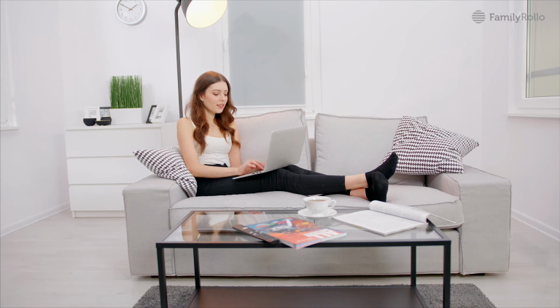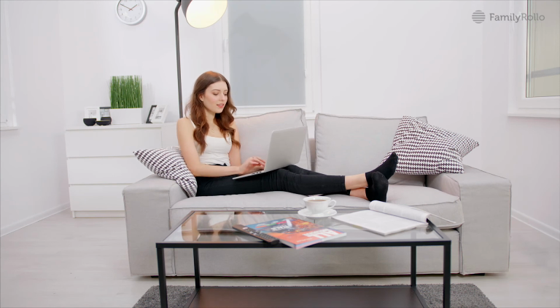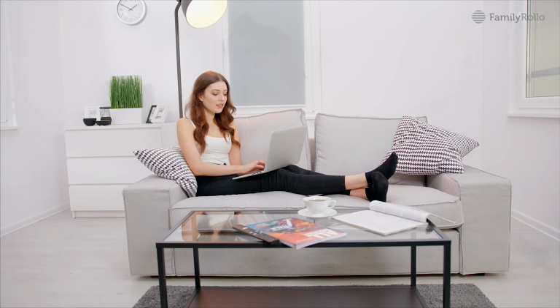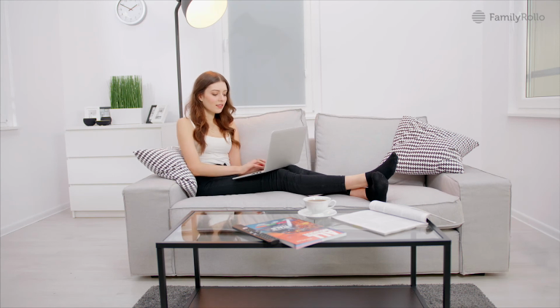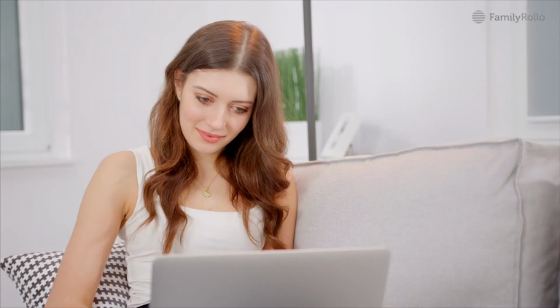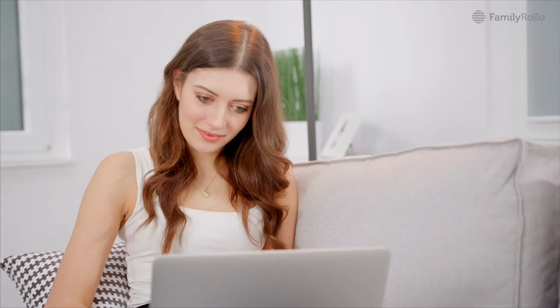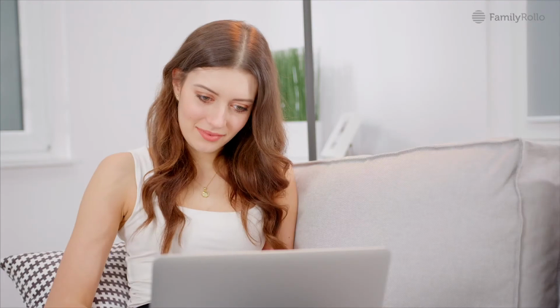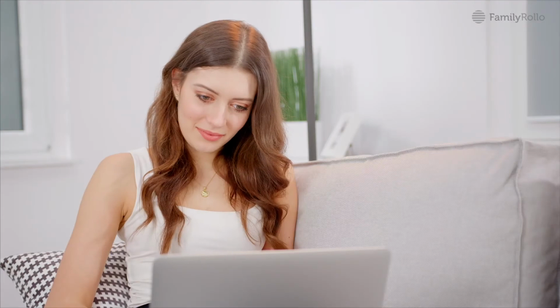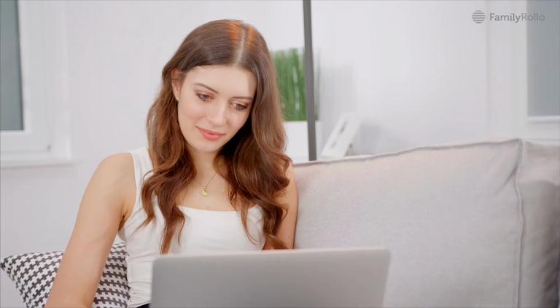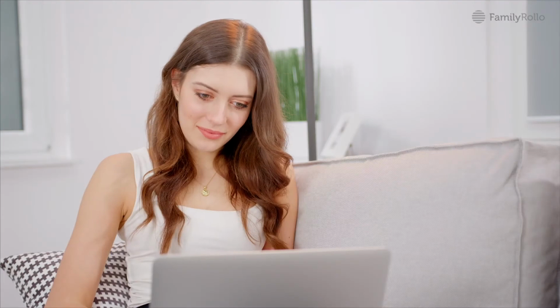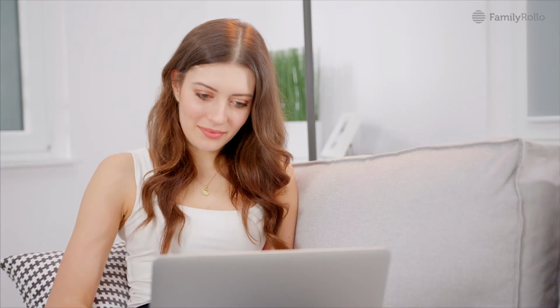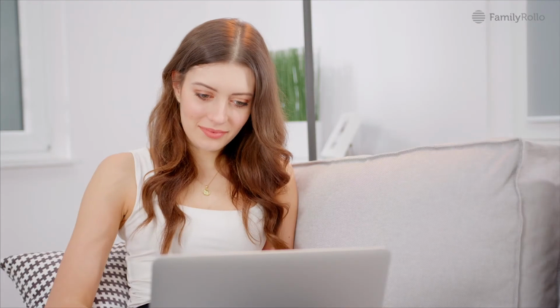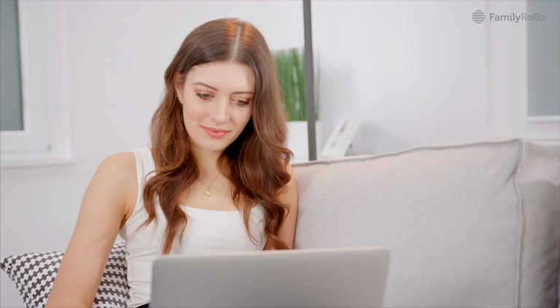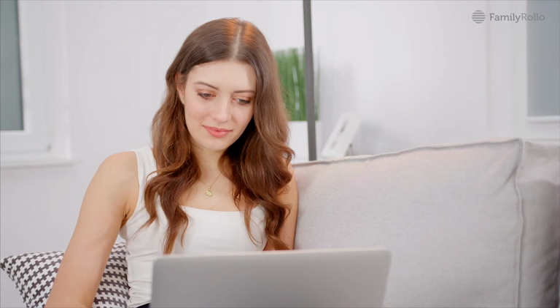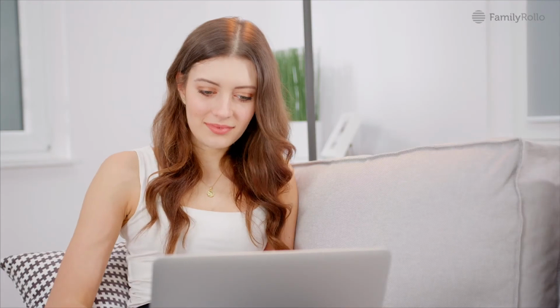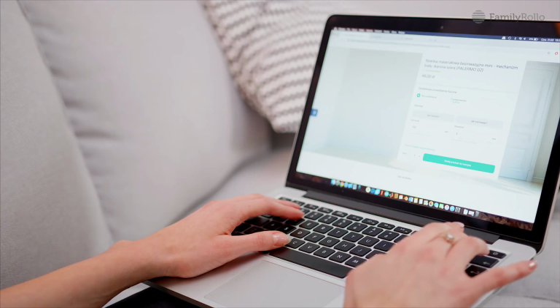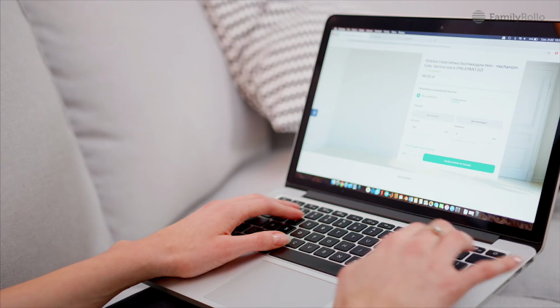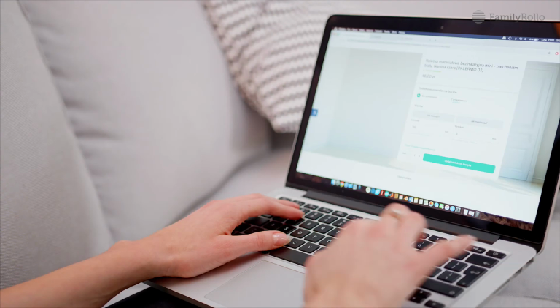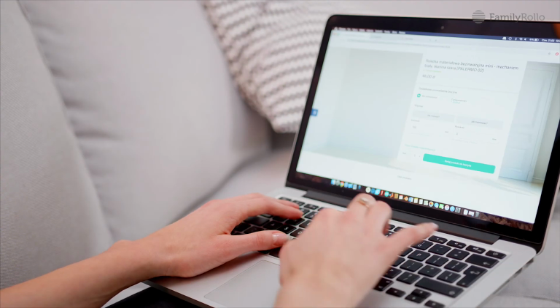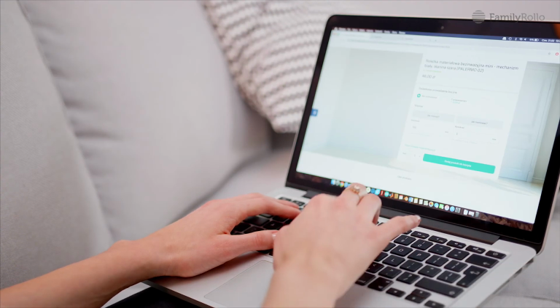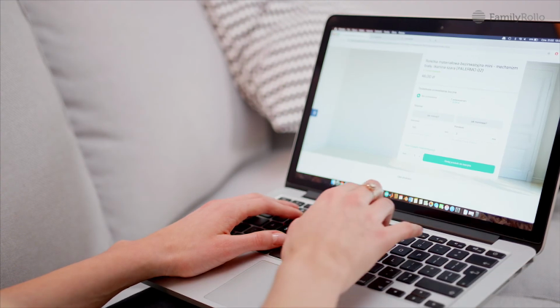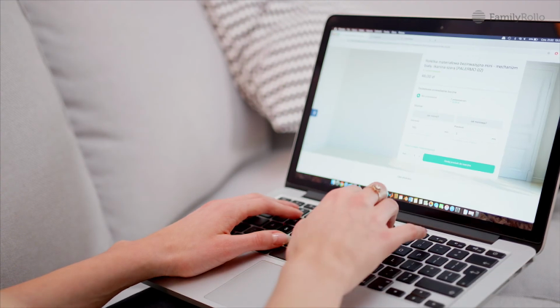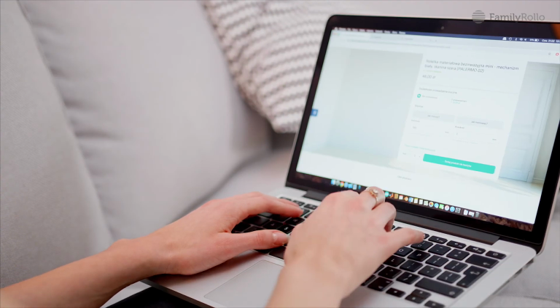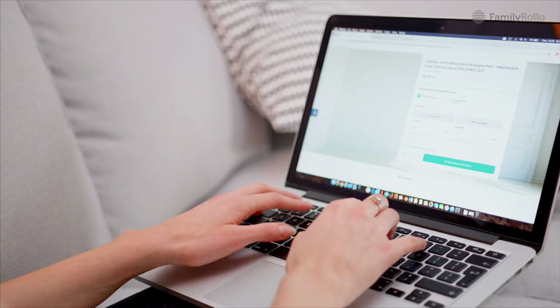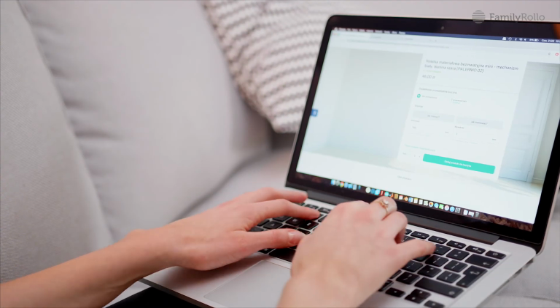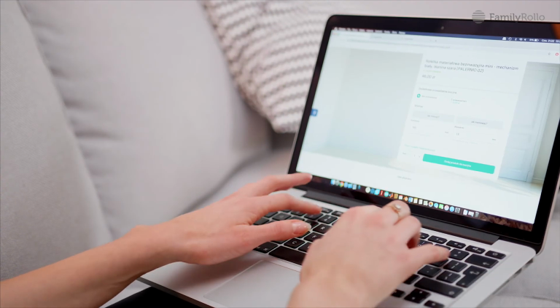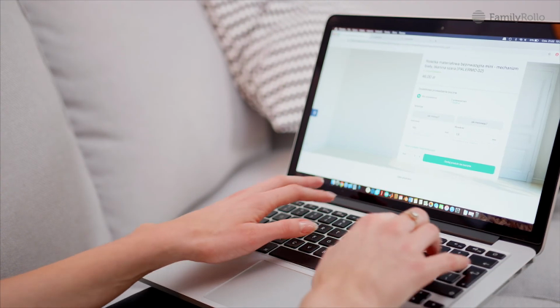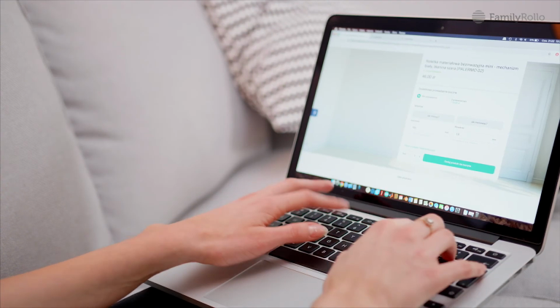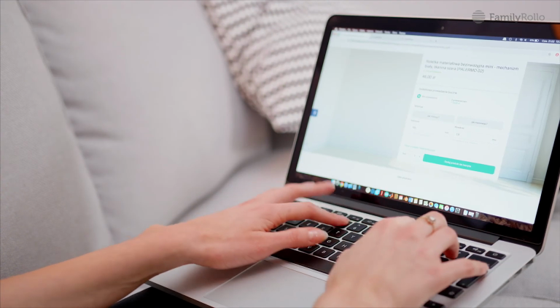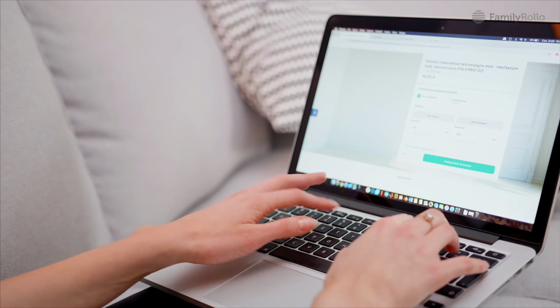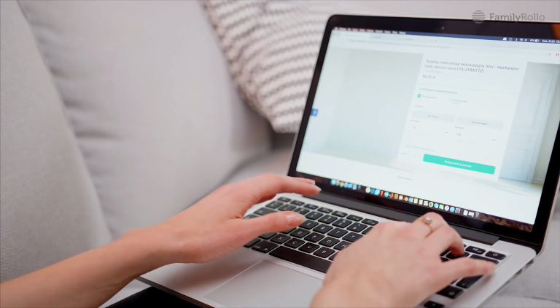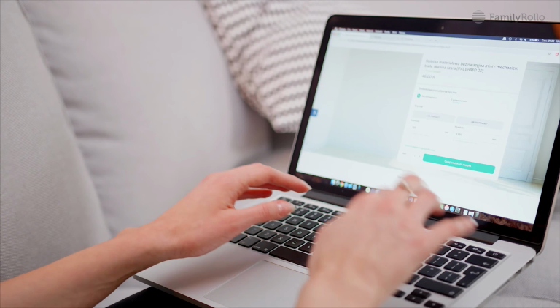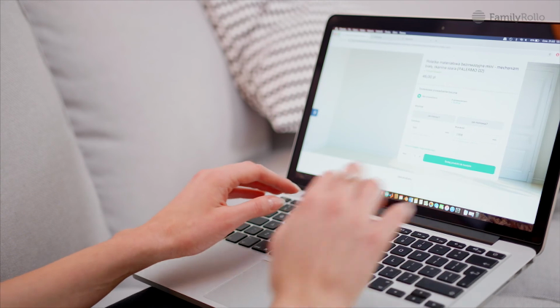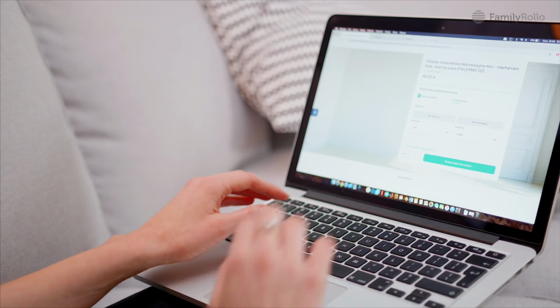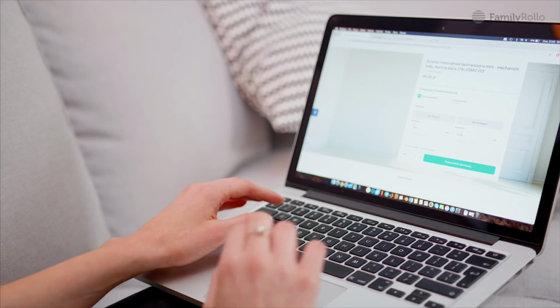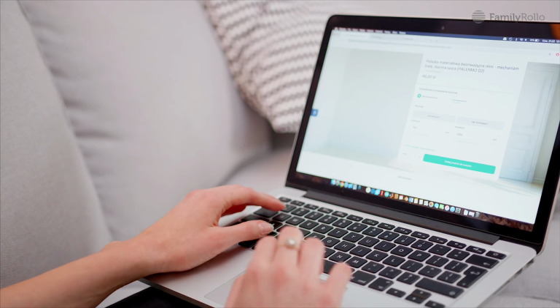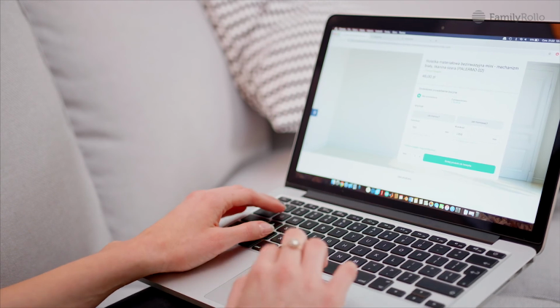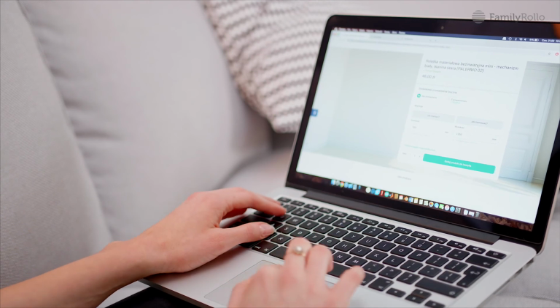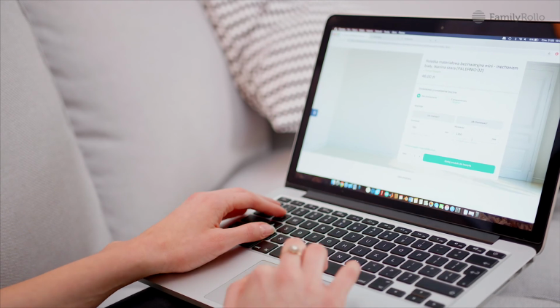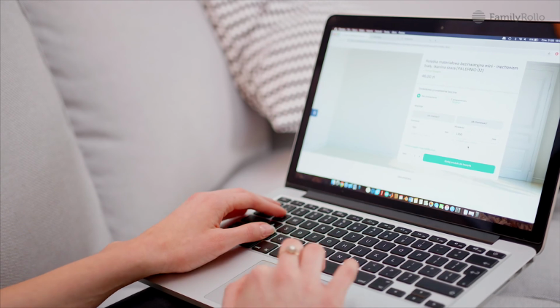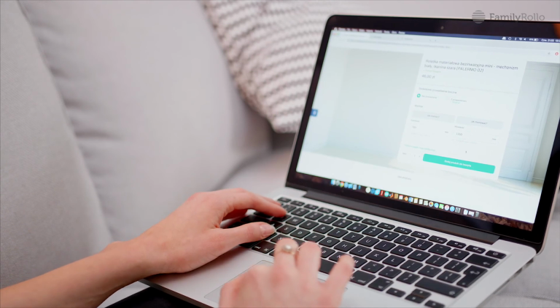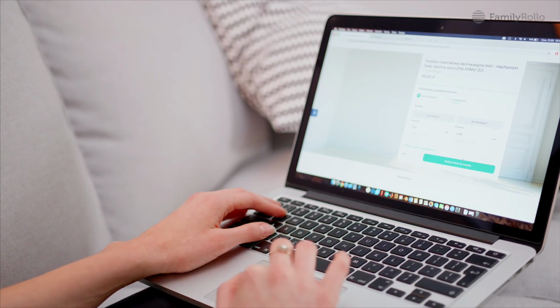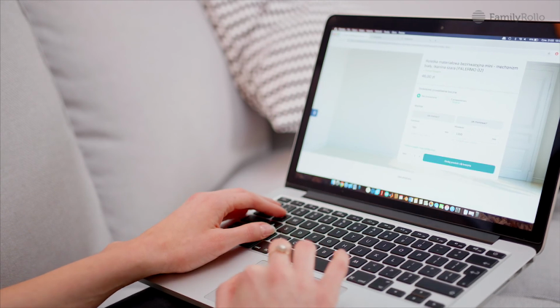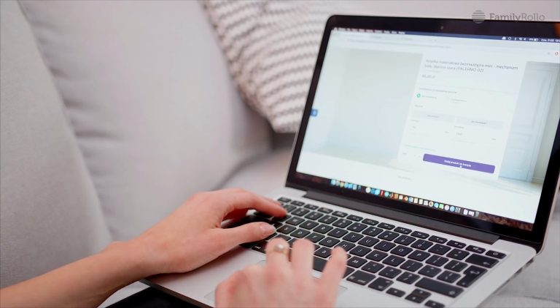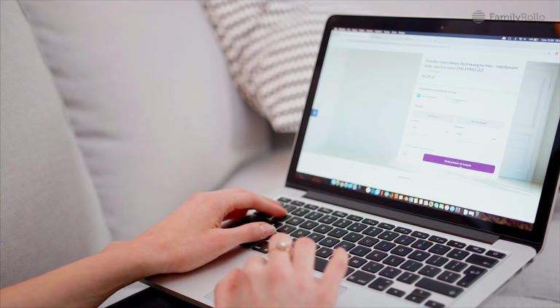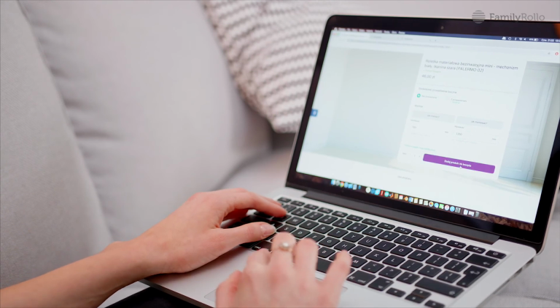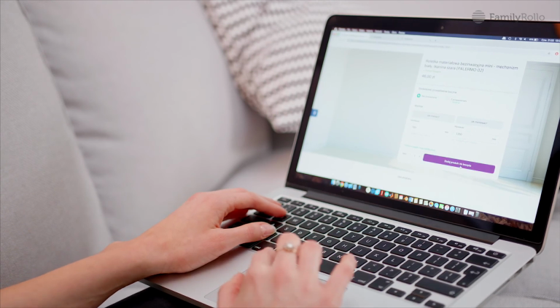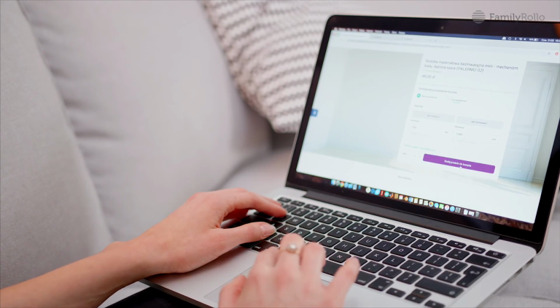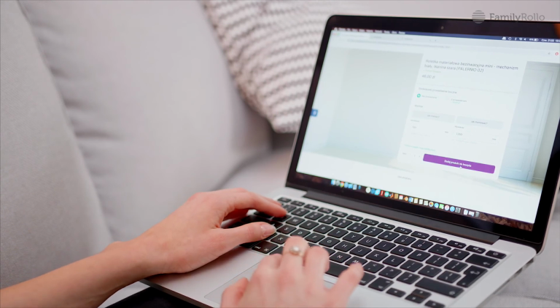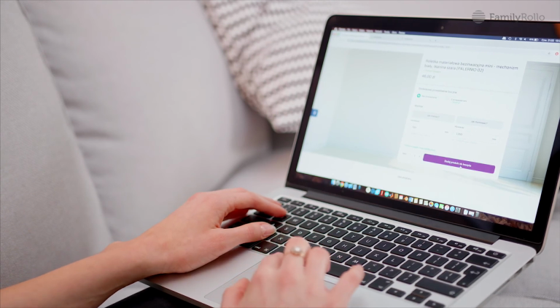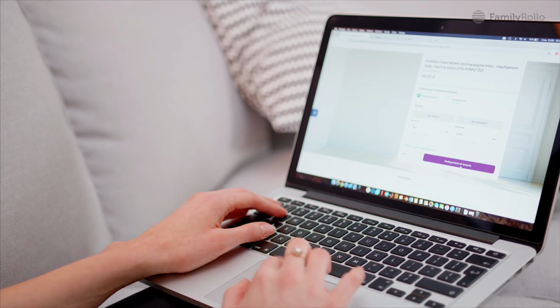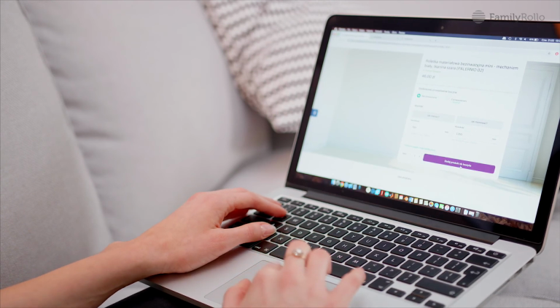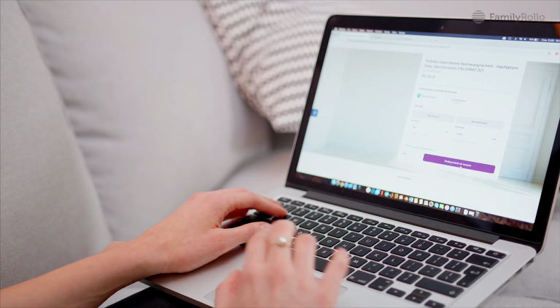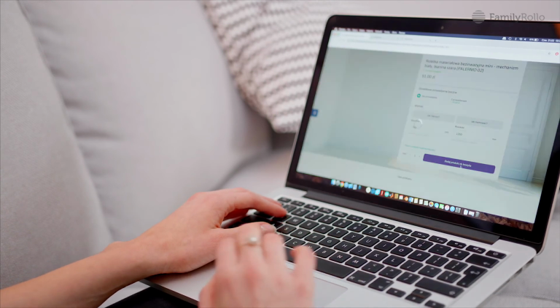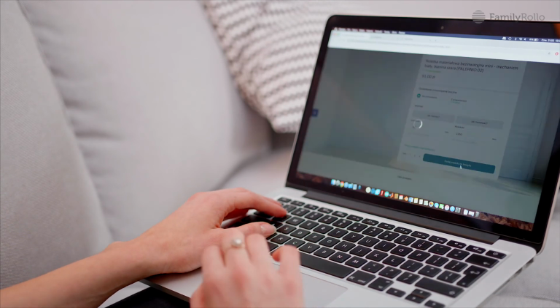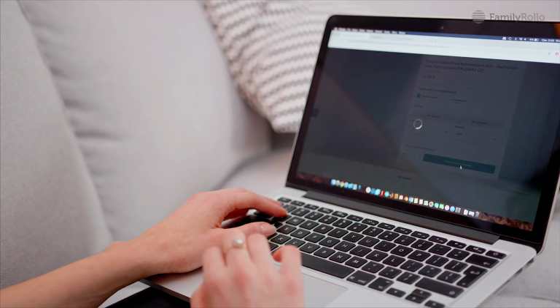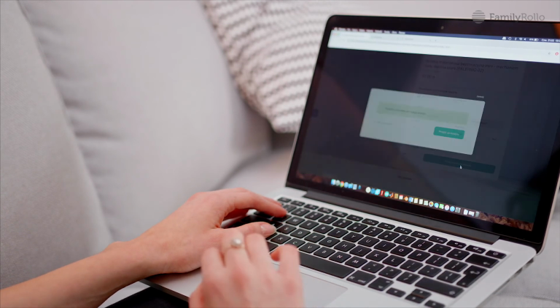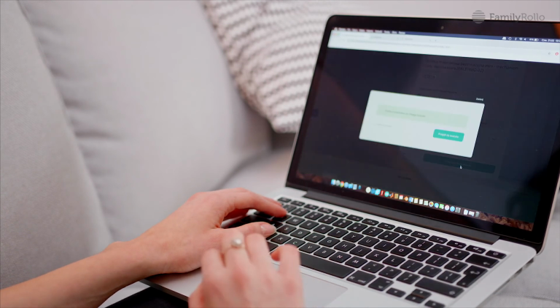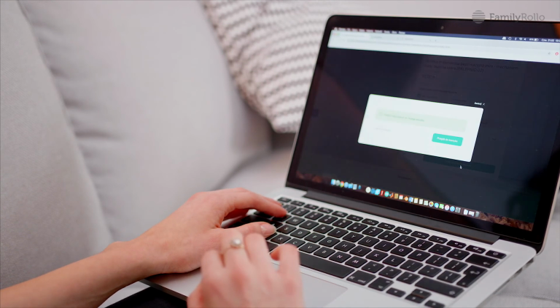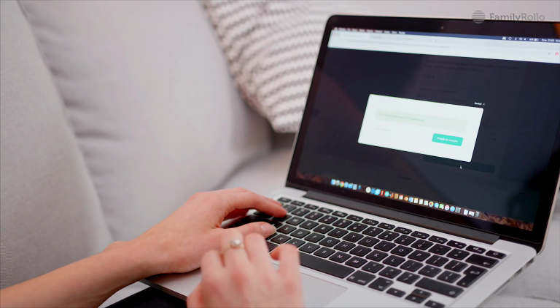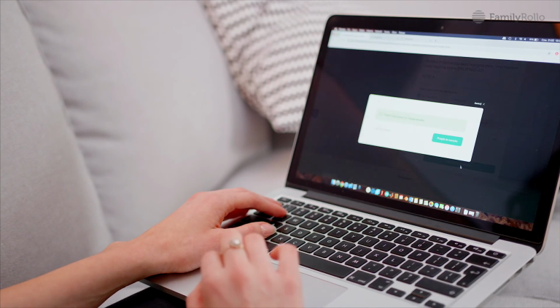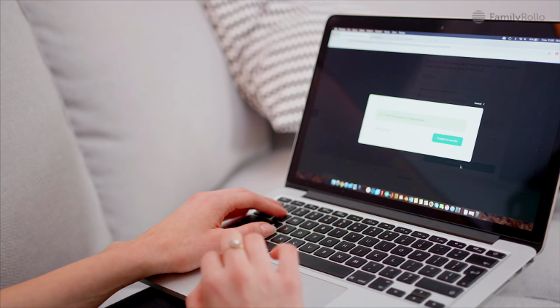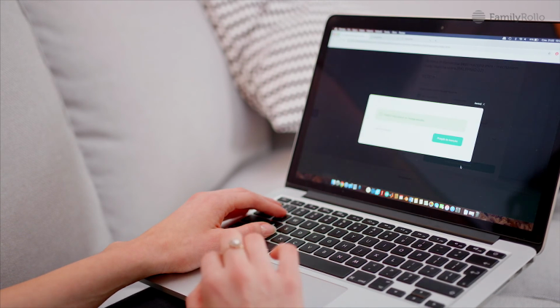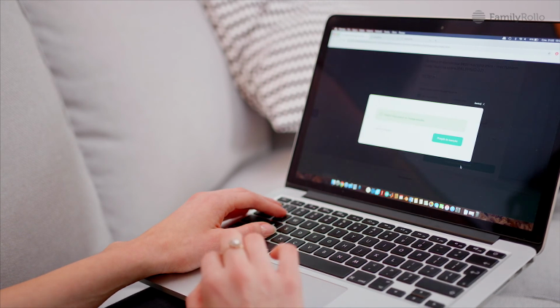Enter the measured values in the configurator and make the purchase. Finished!